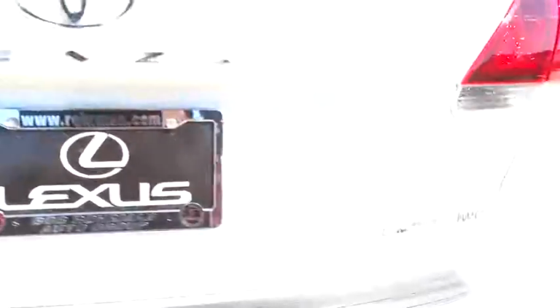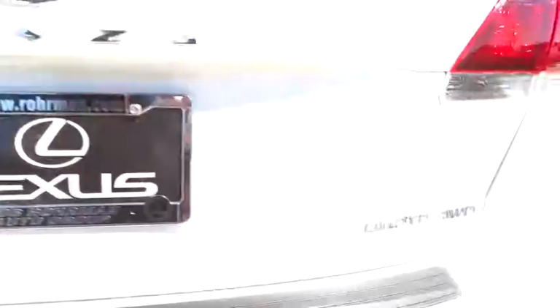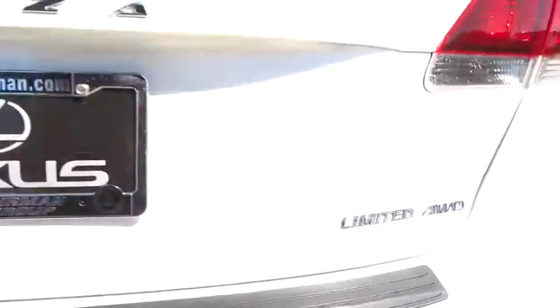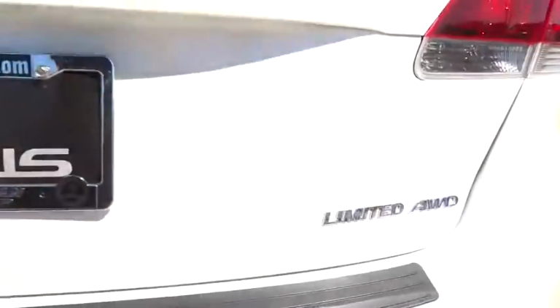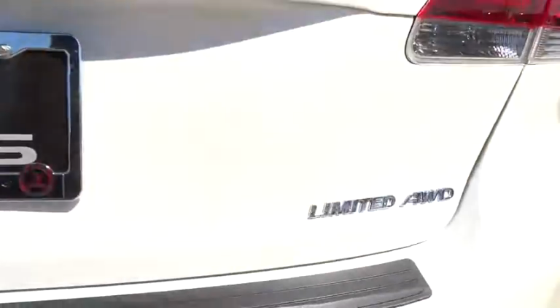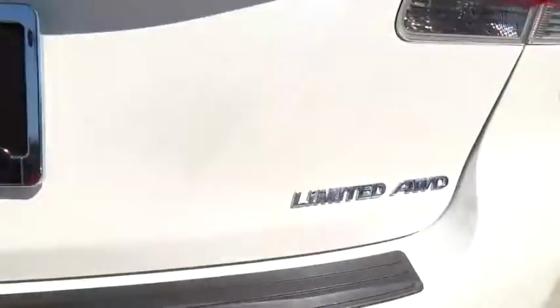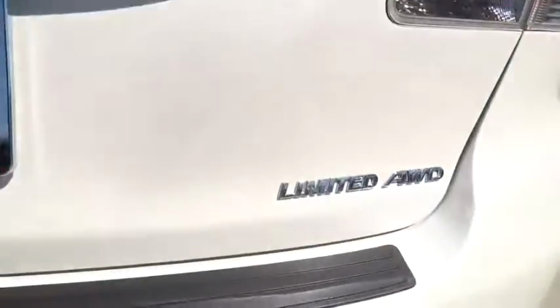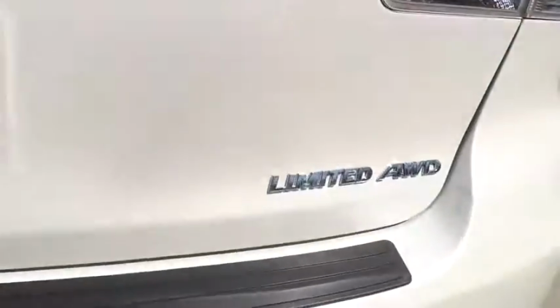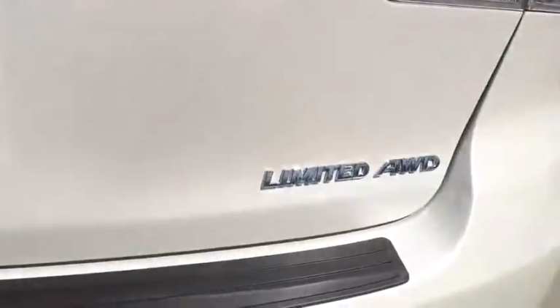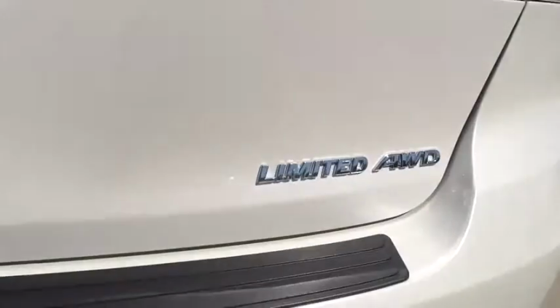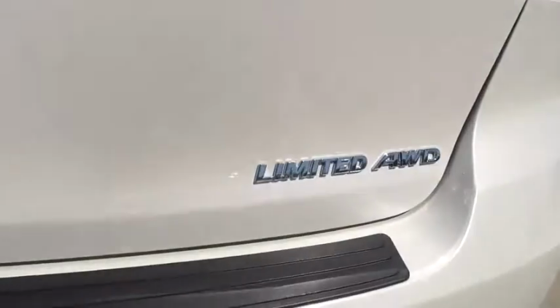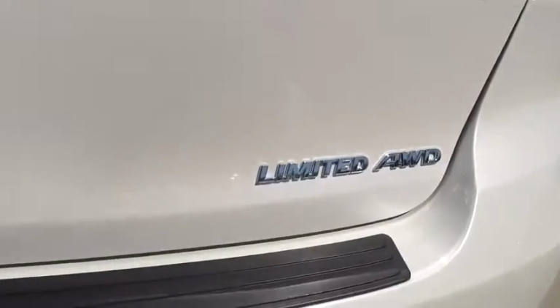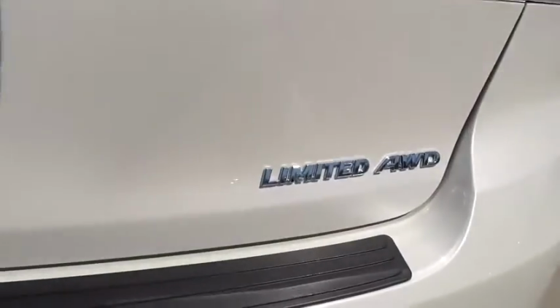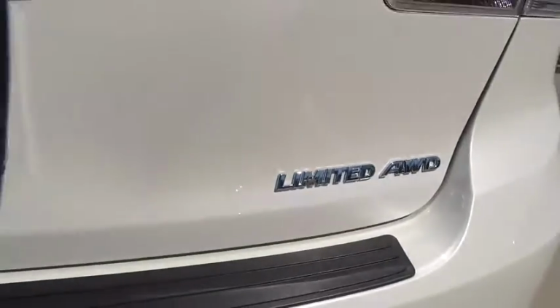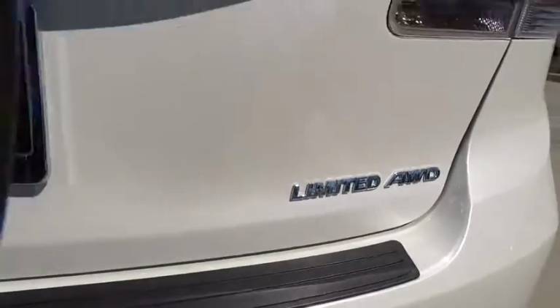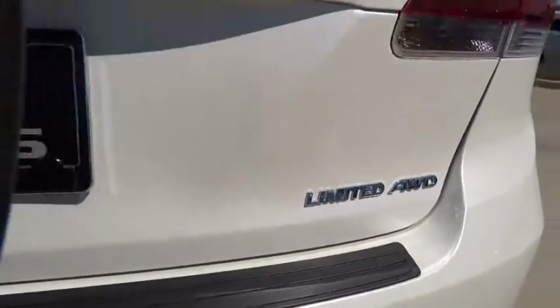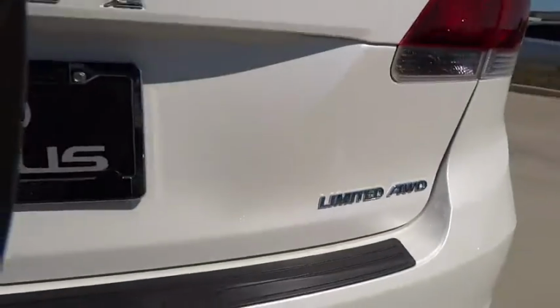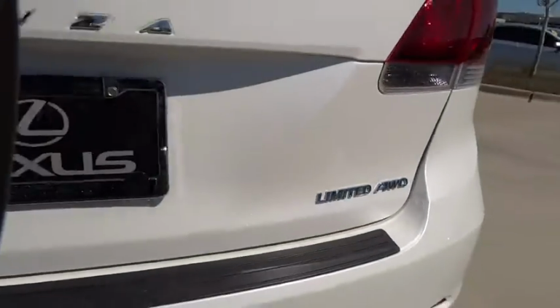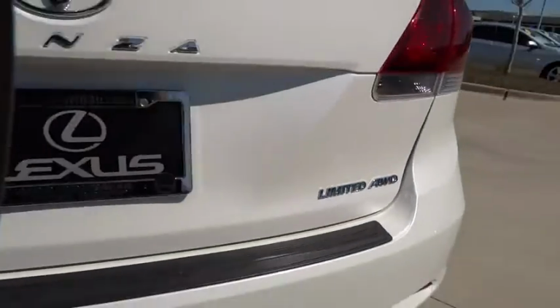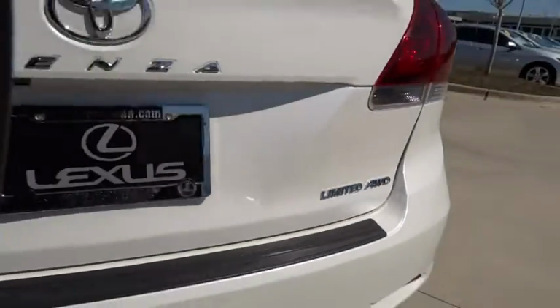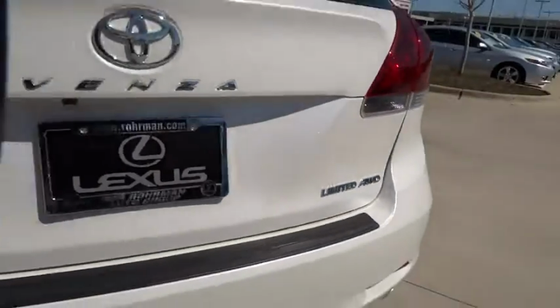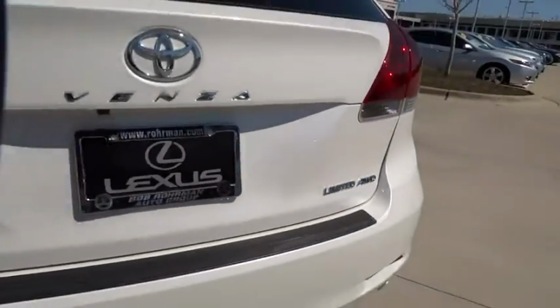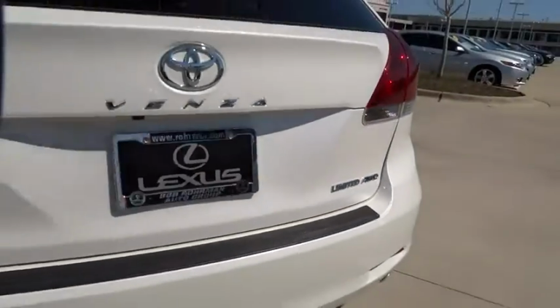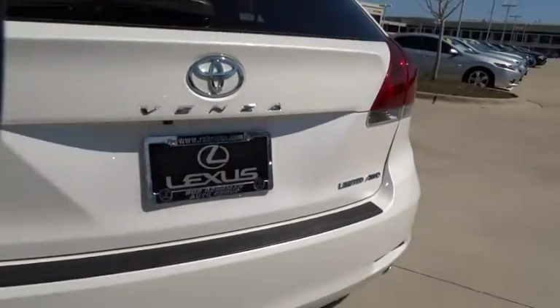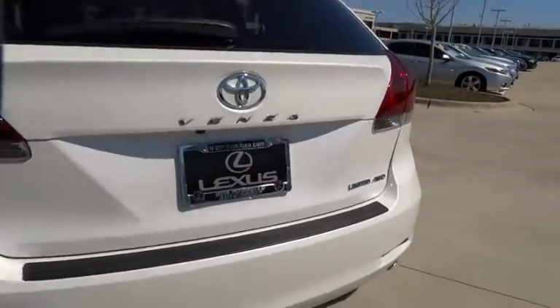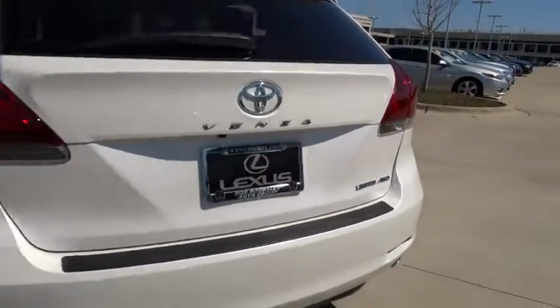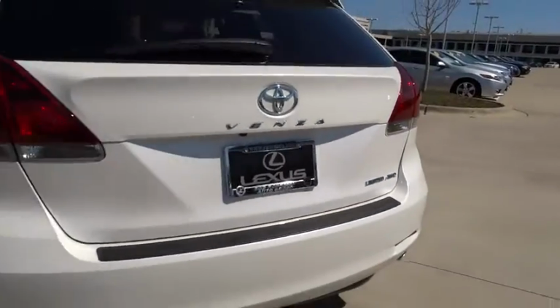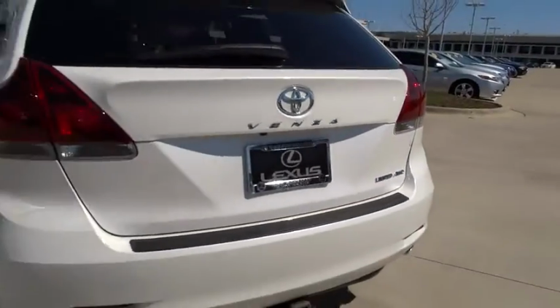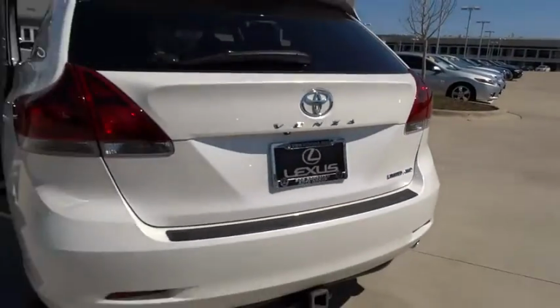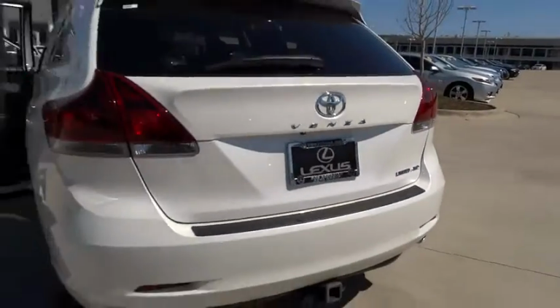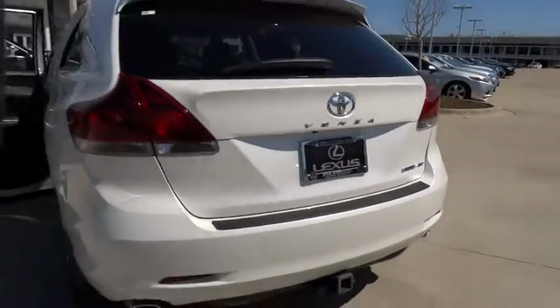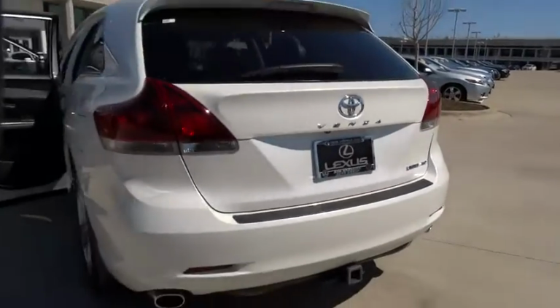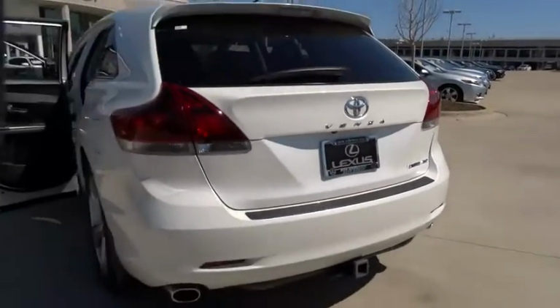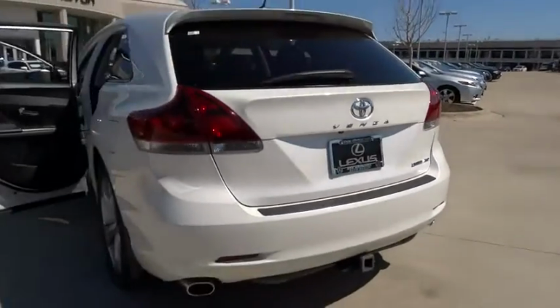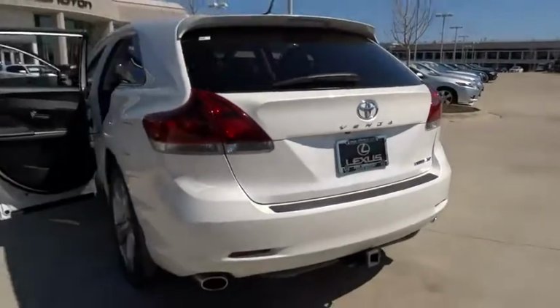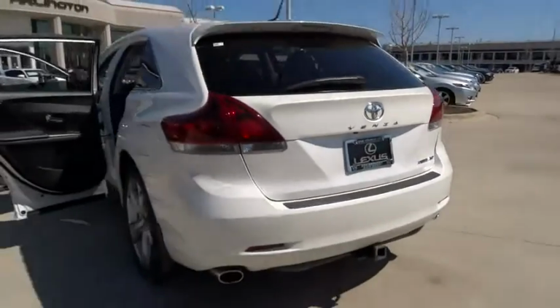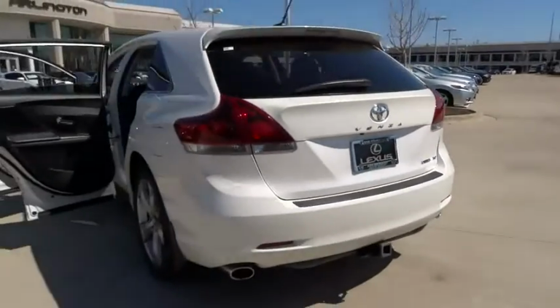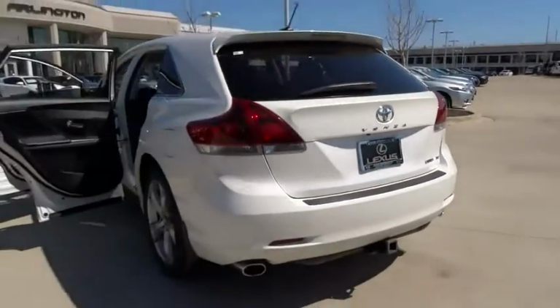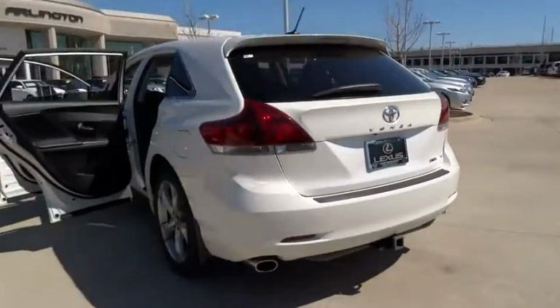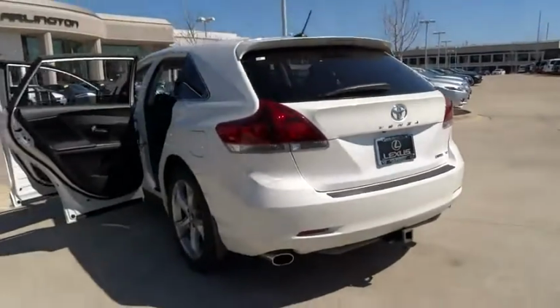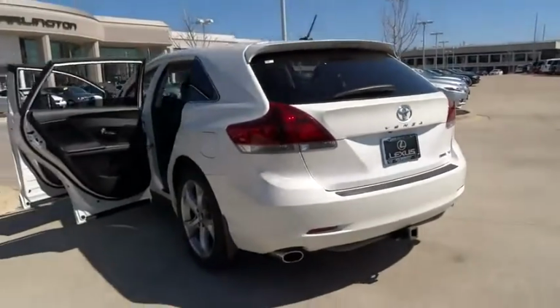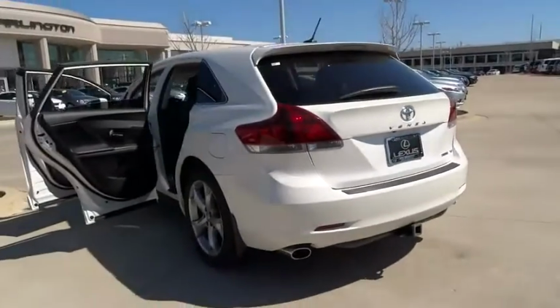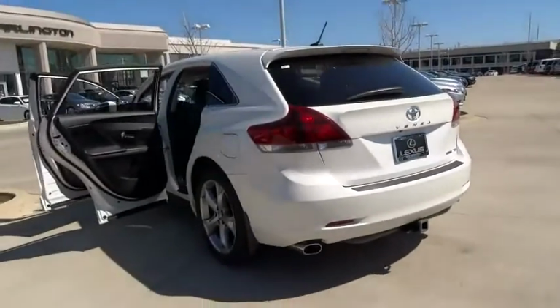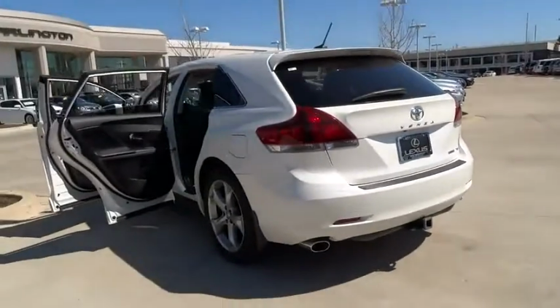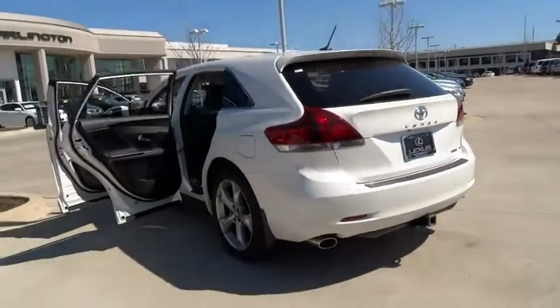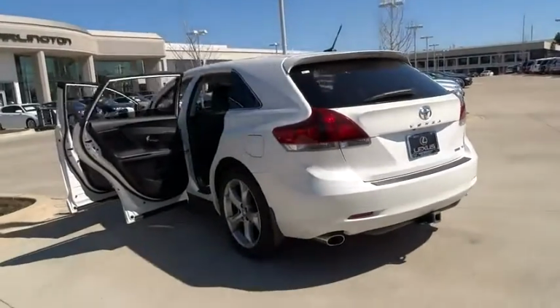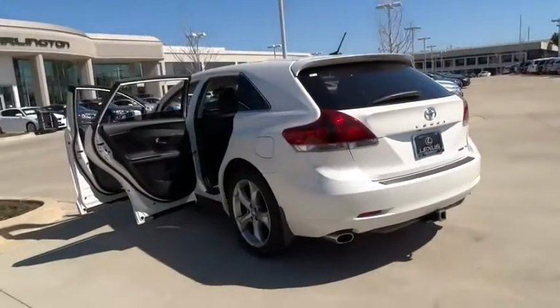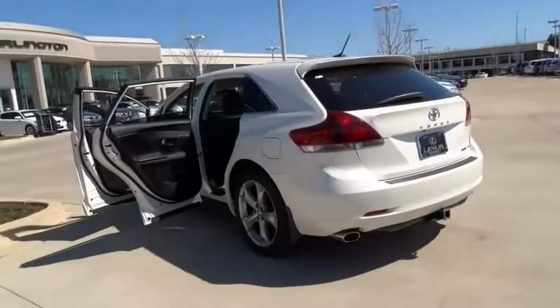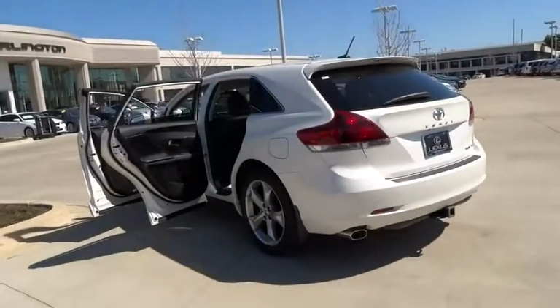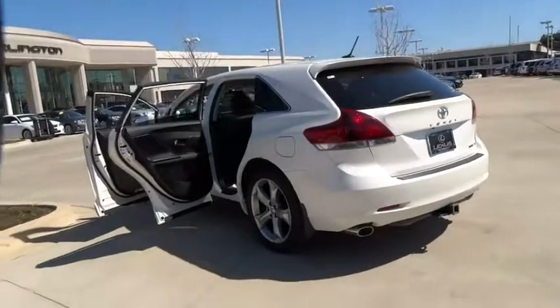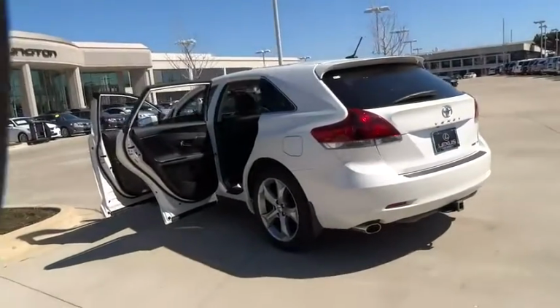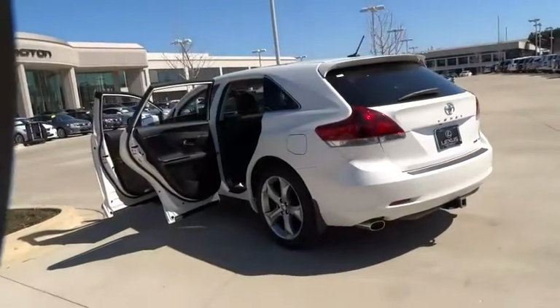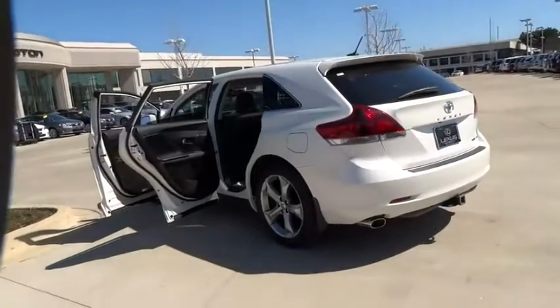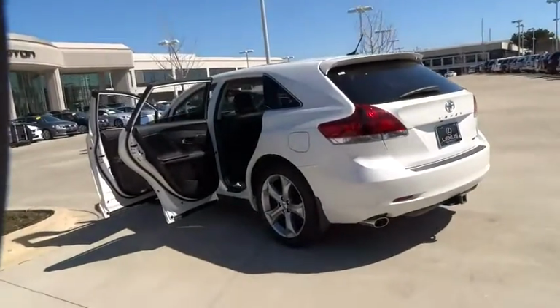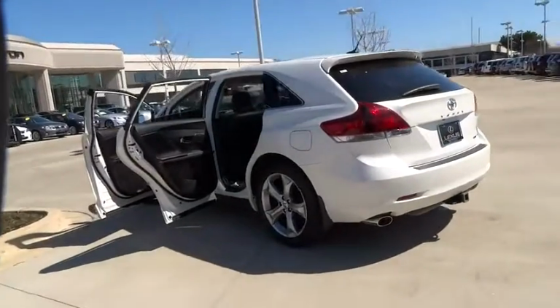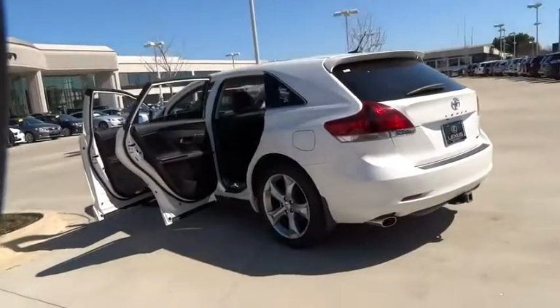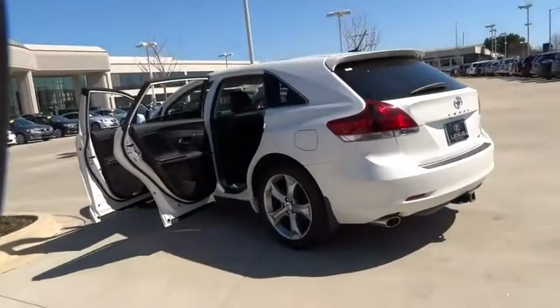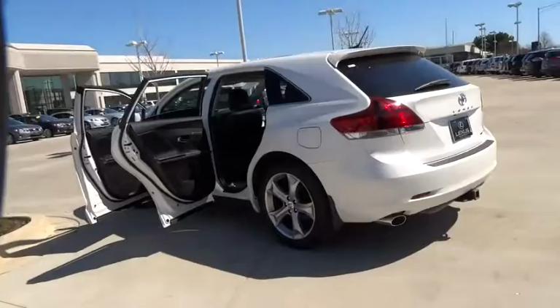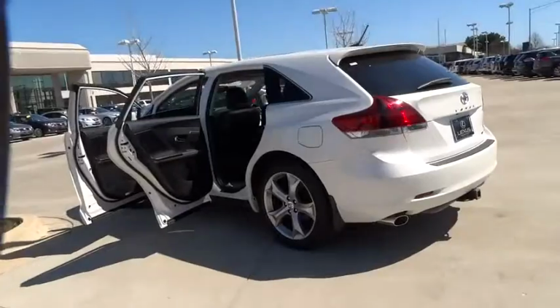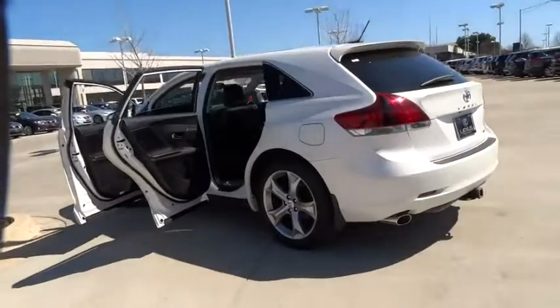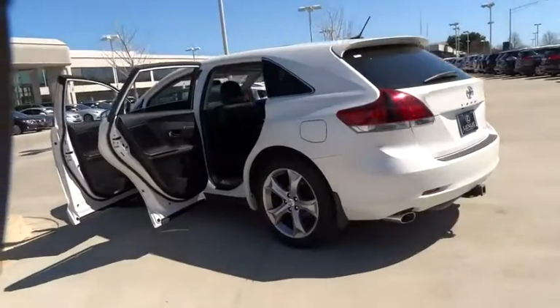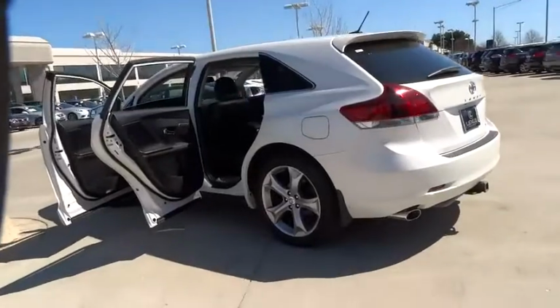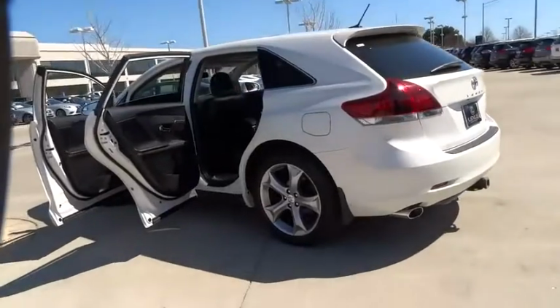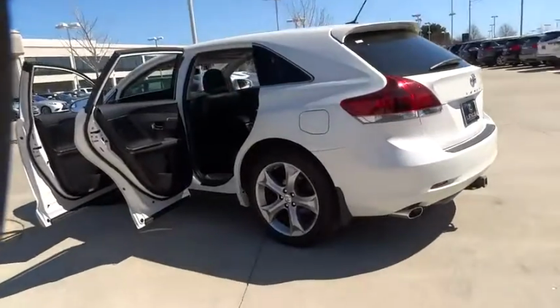Driver airbag, keyless start, cruise control, auto-dimming rearview mirror, PPO, aluminum wheels.